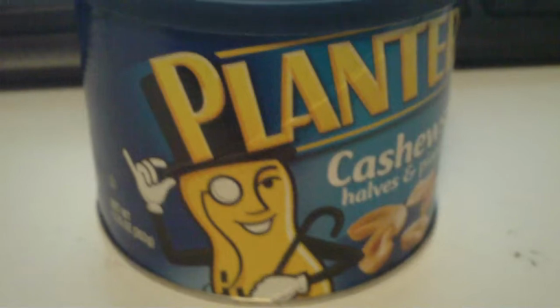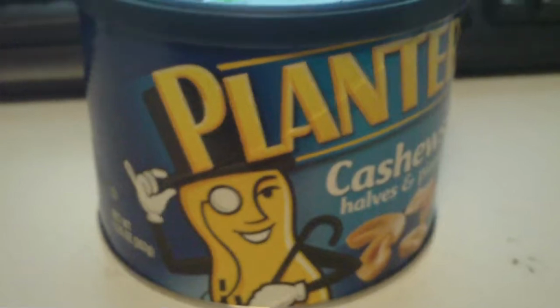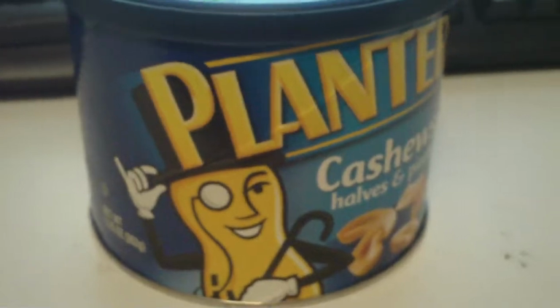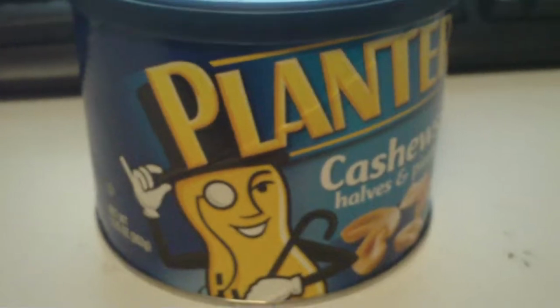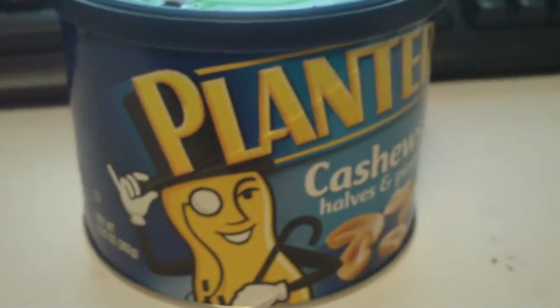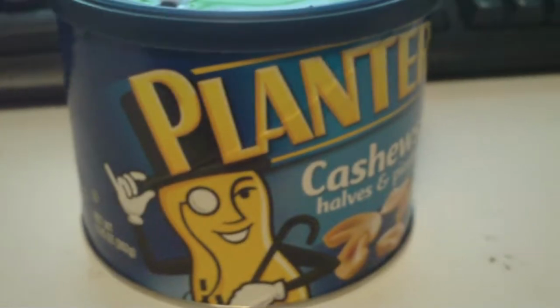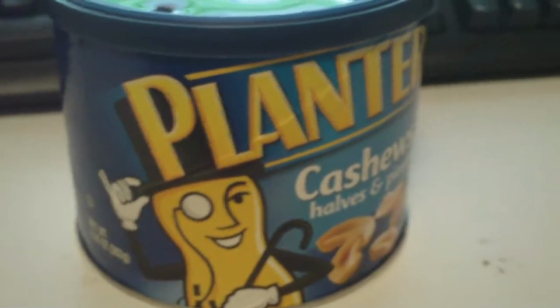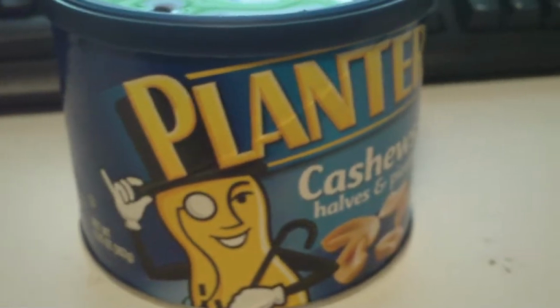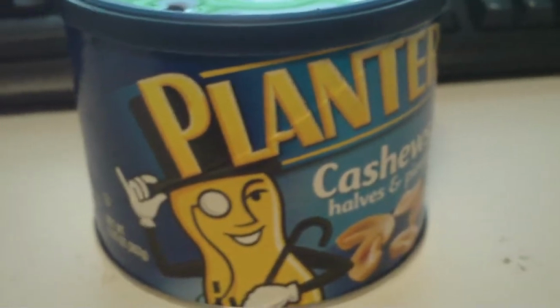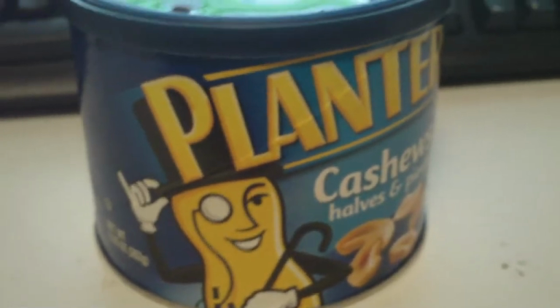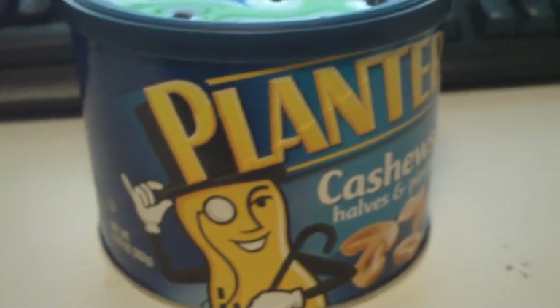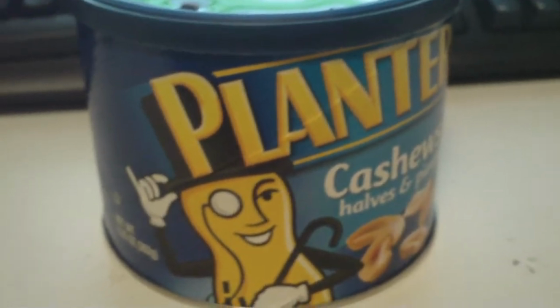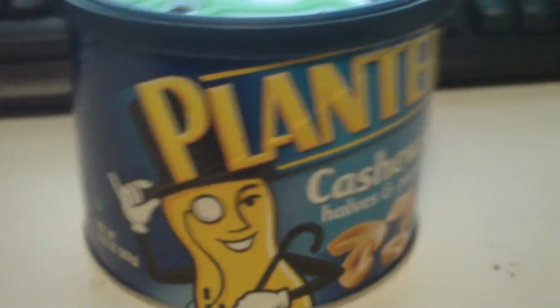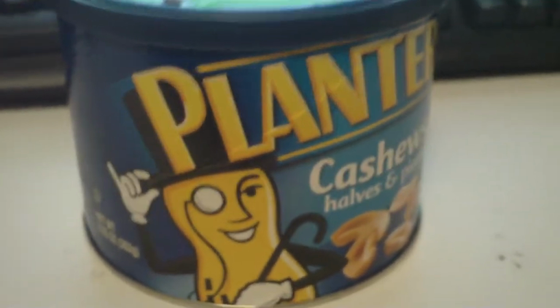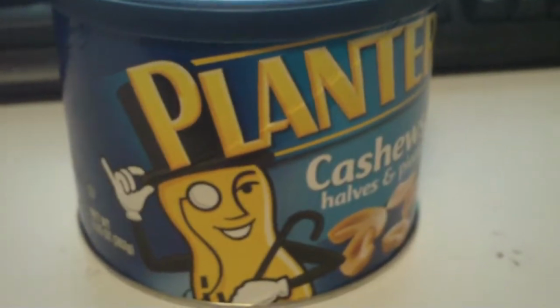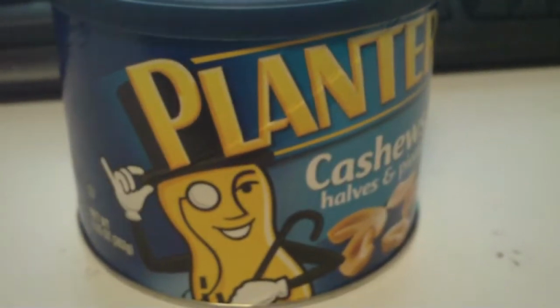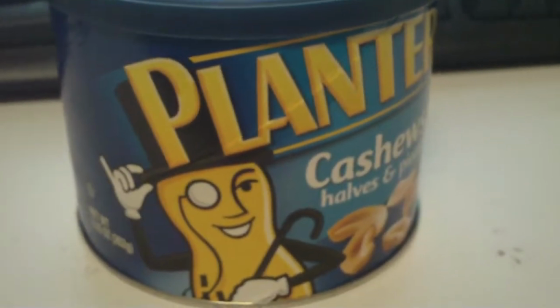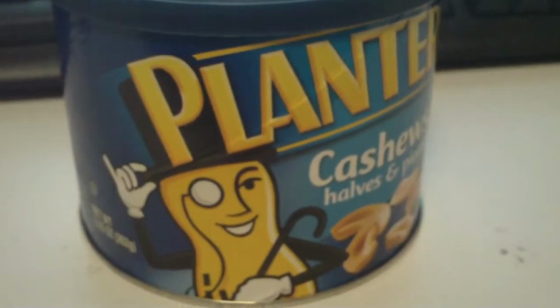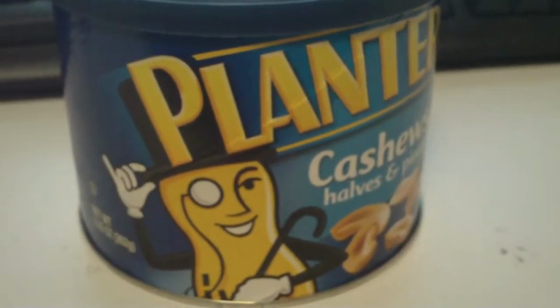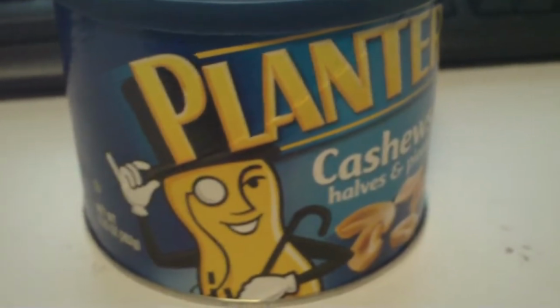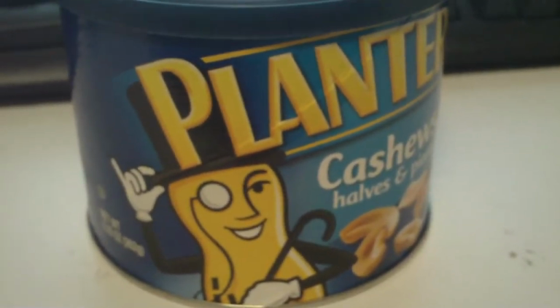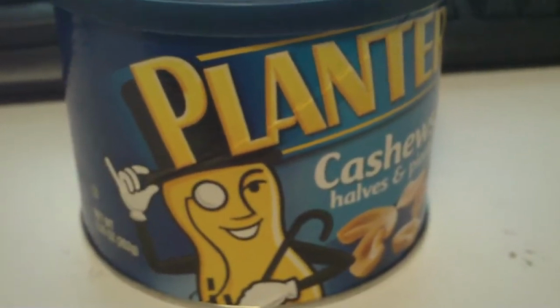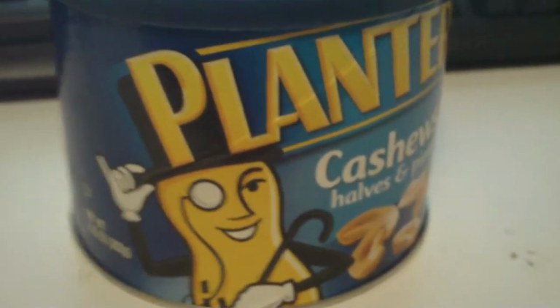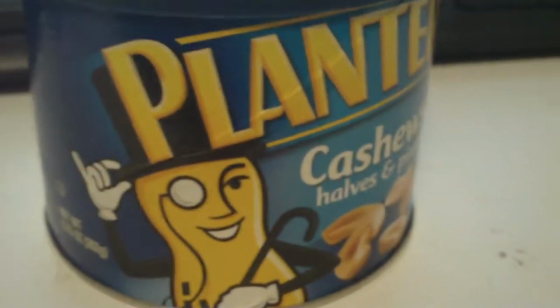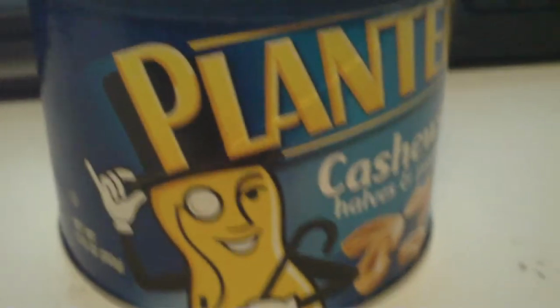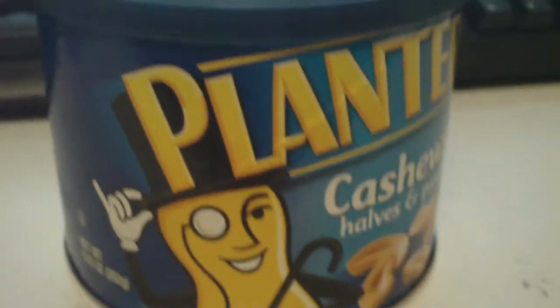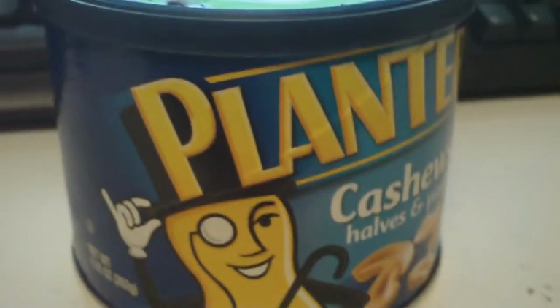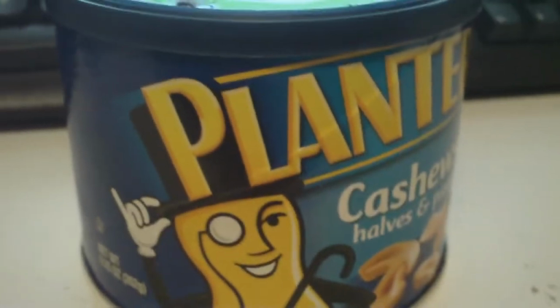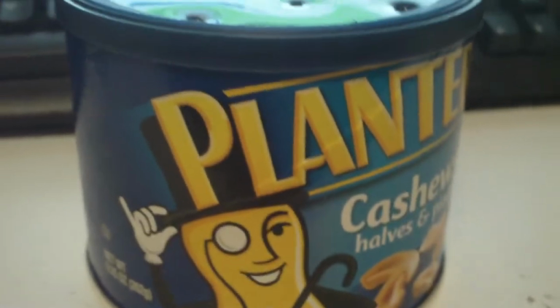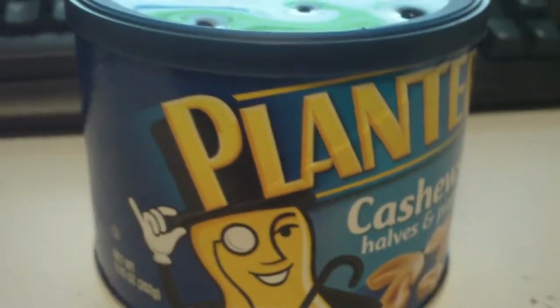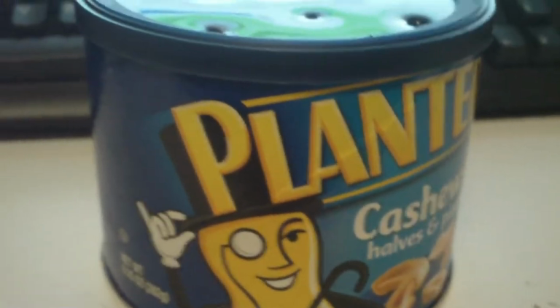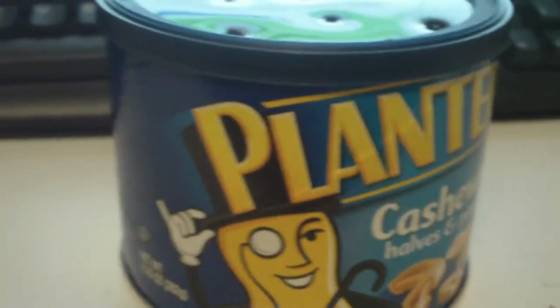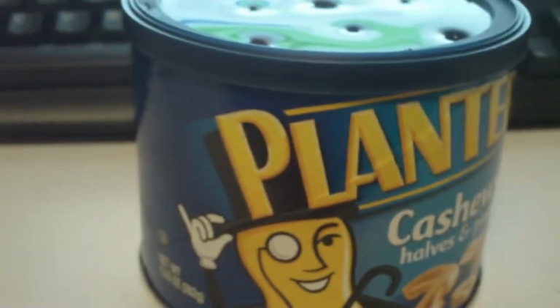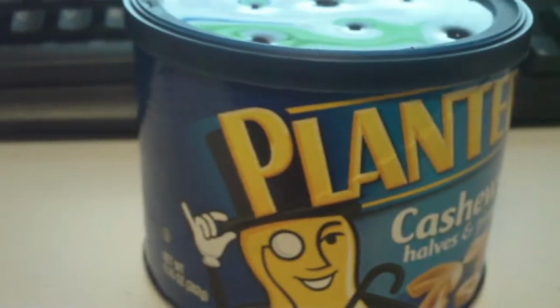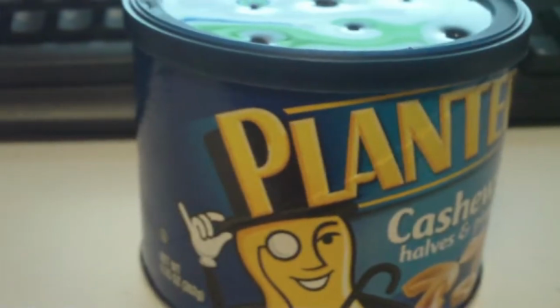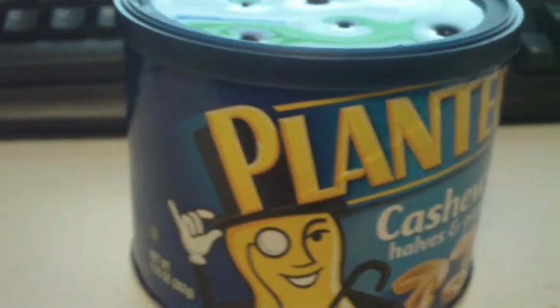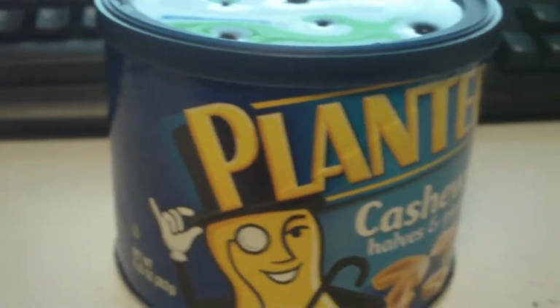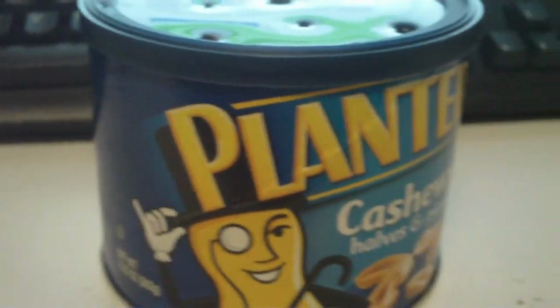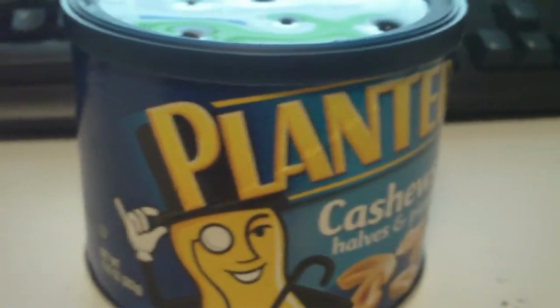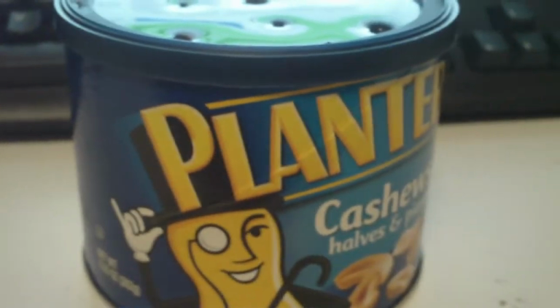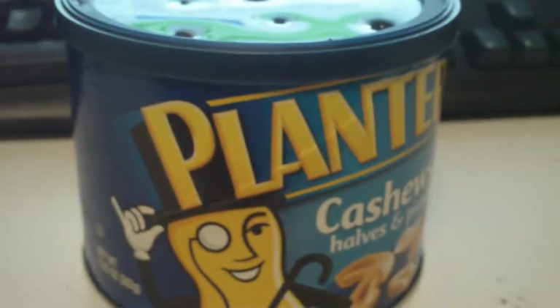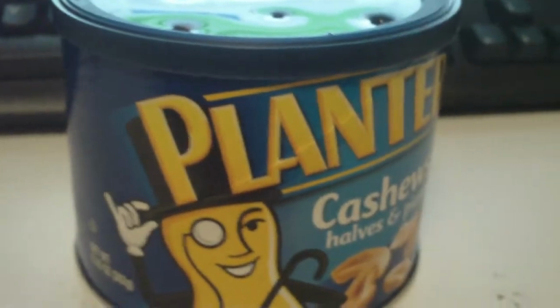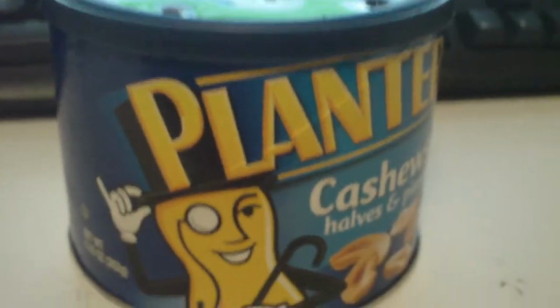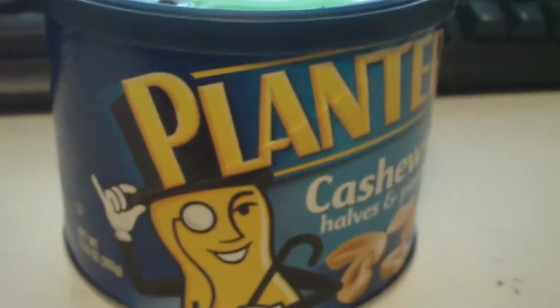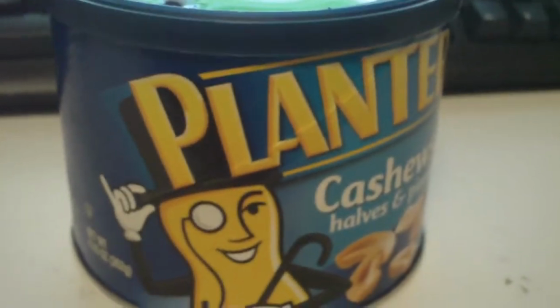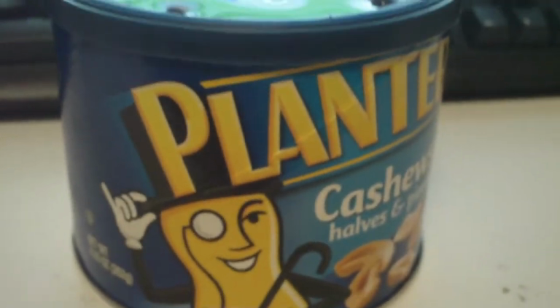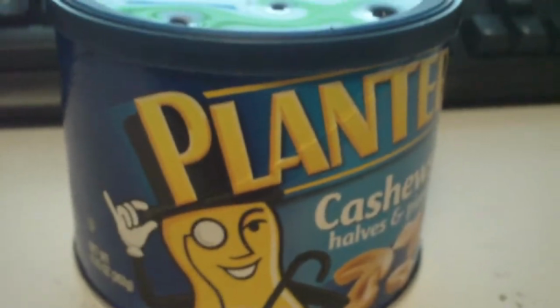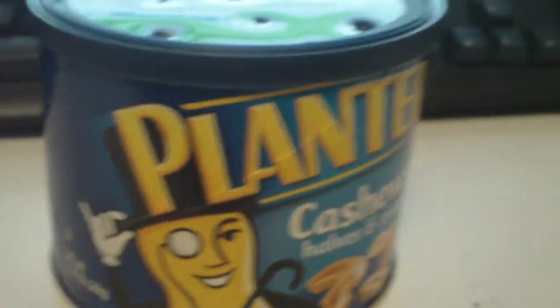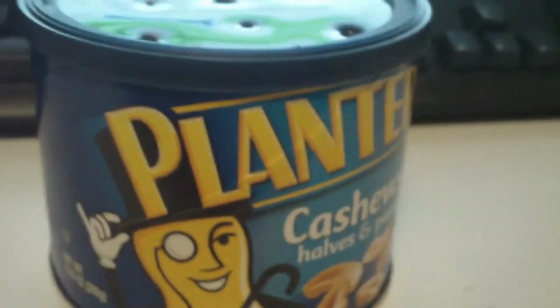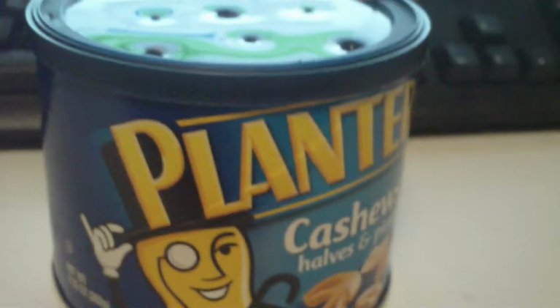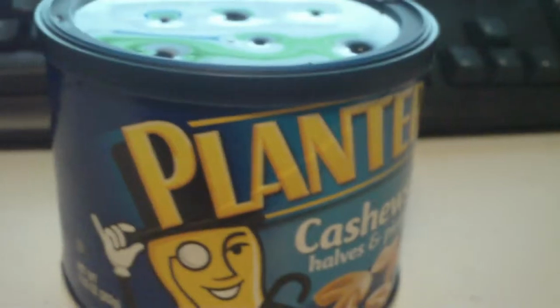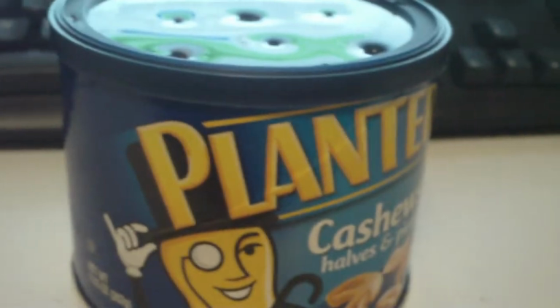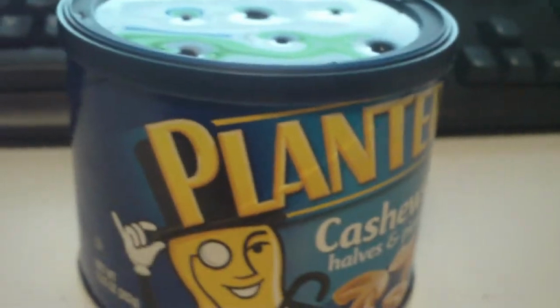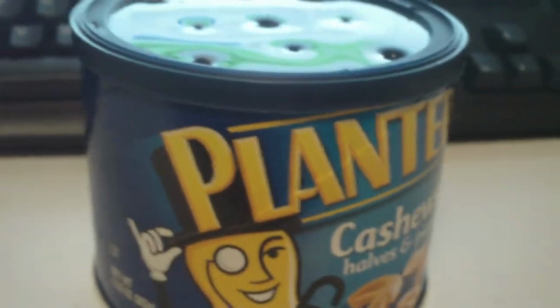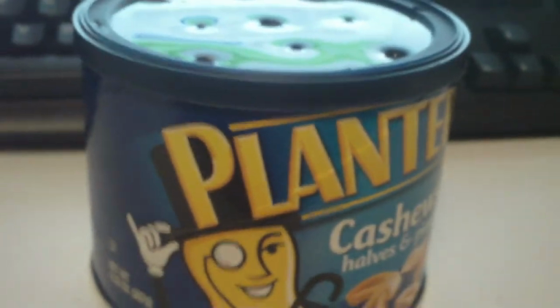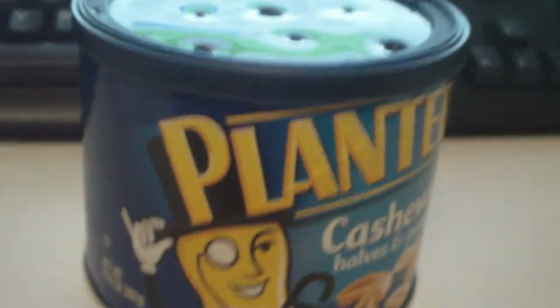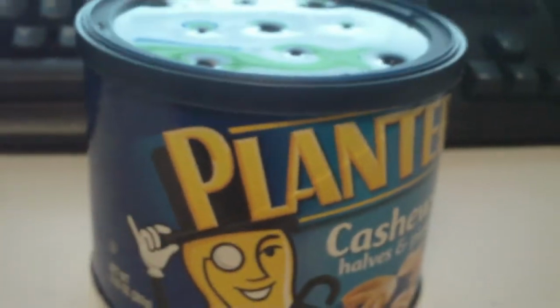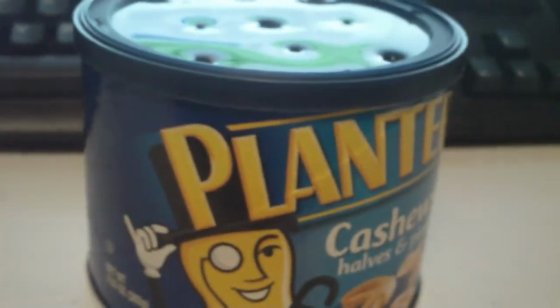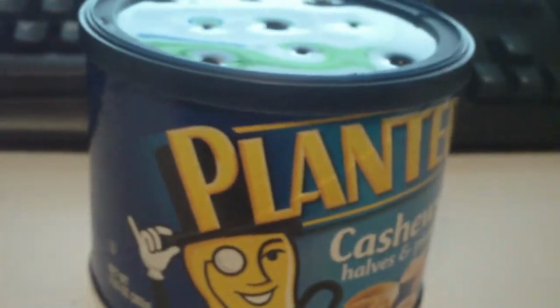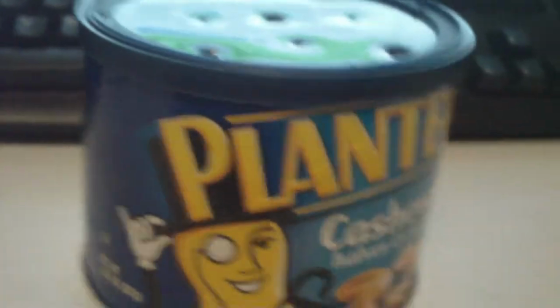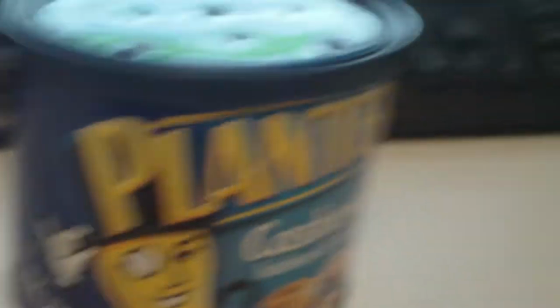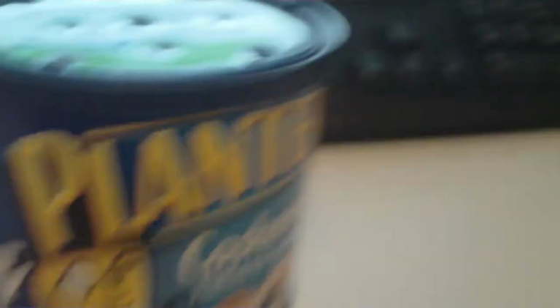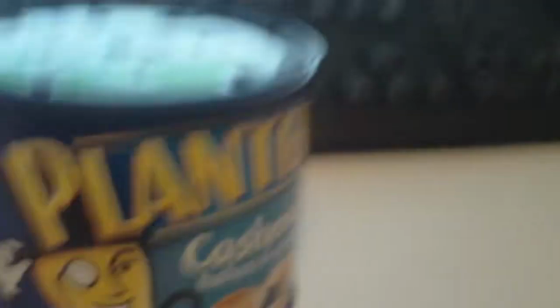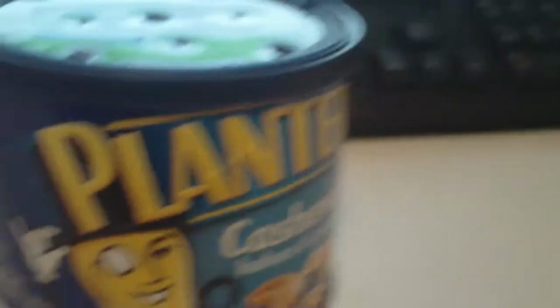Hi, this is CoolNerd1. Today I'll be showing you if my Toad Hoppers is a boy or a girl.